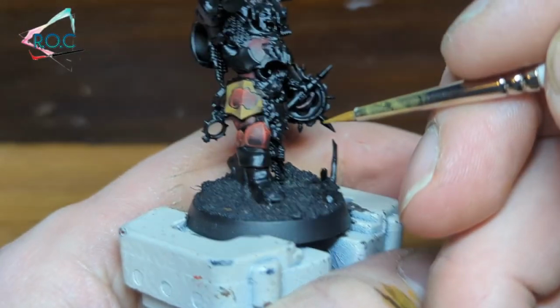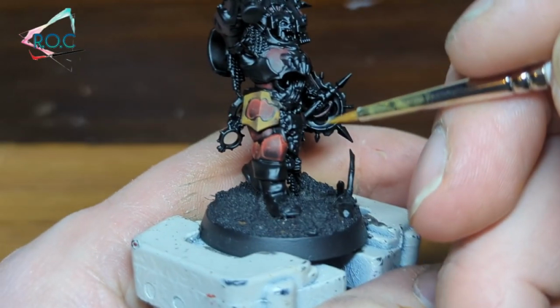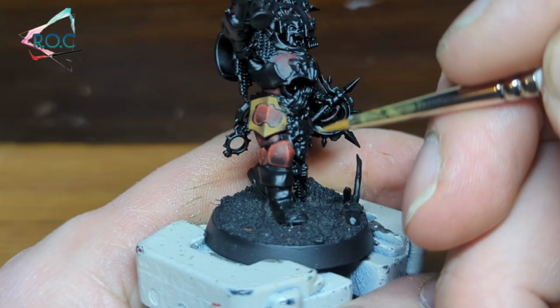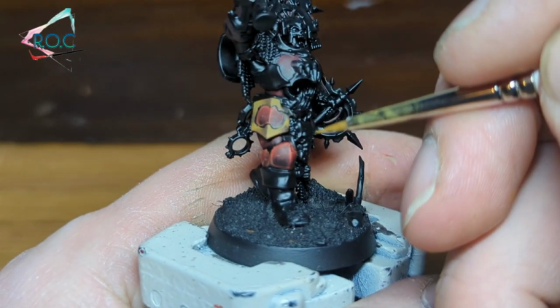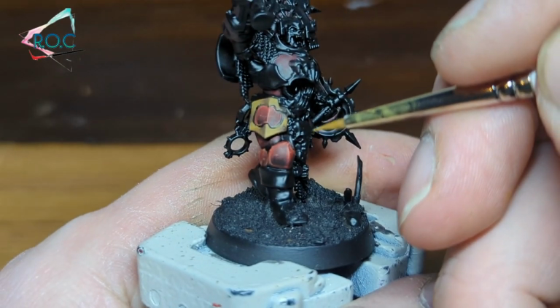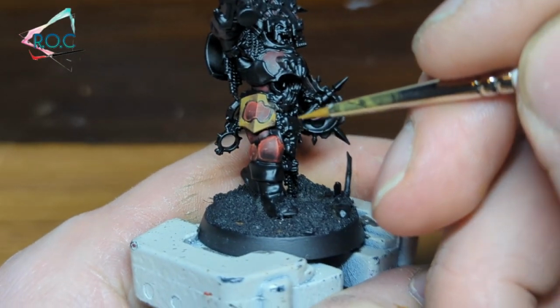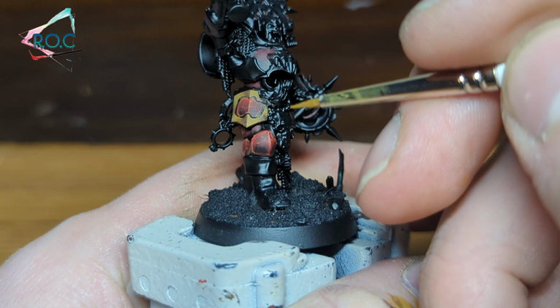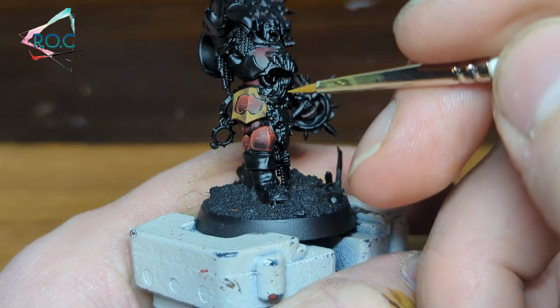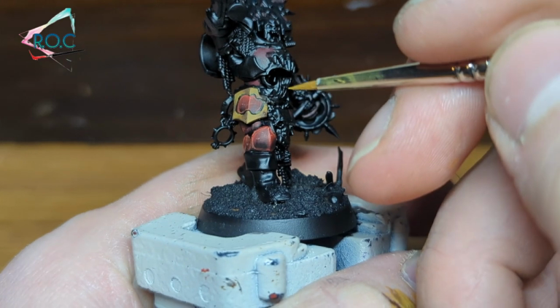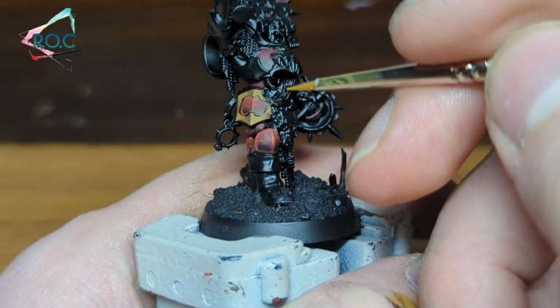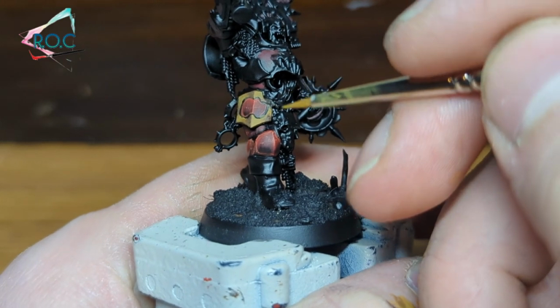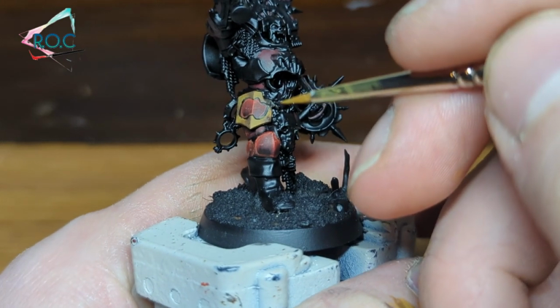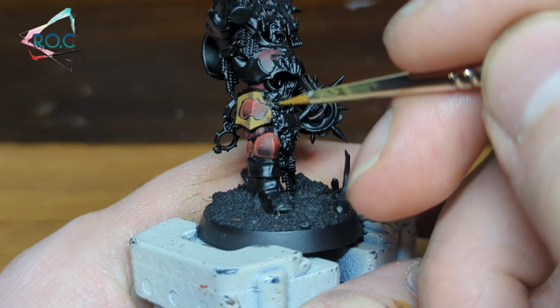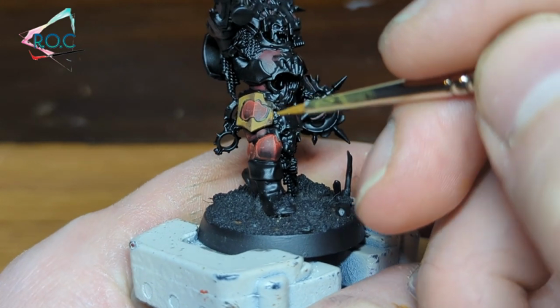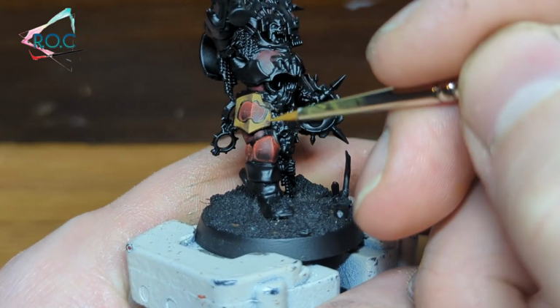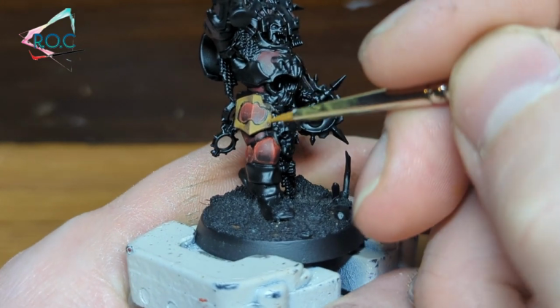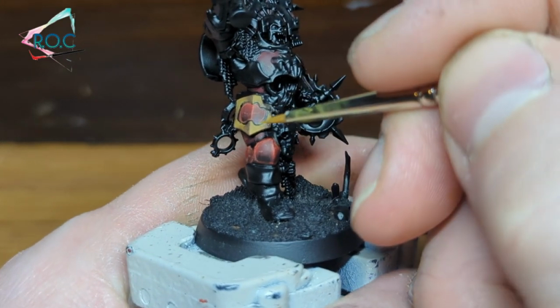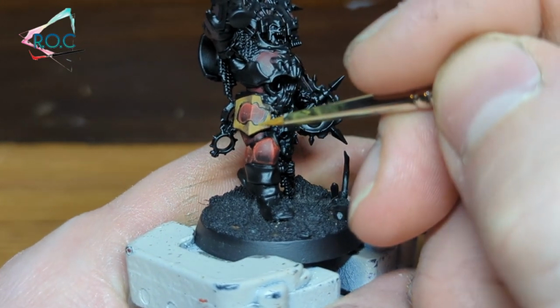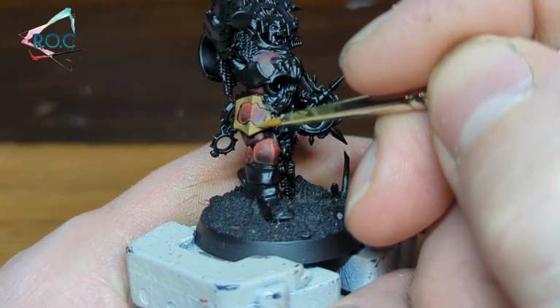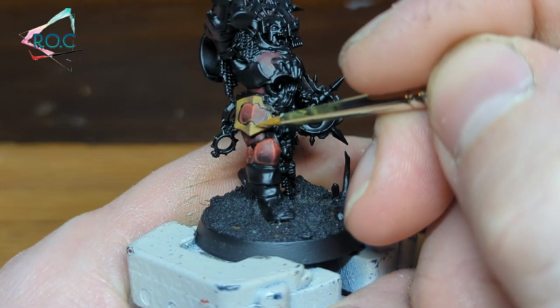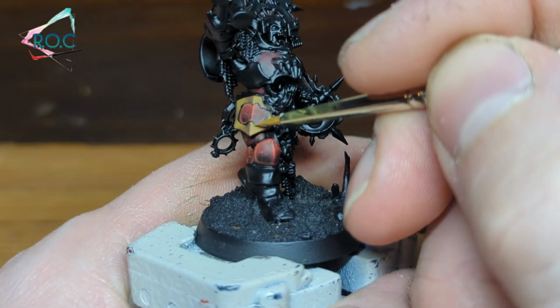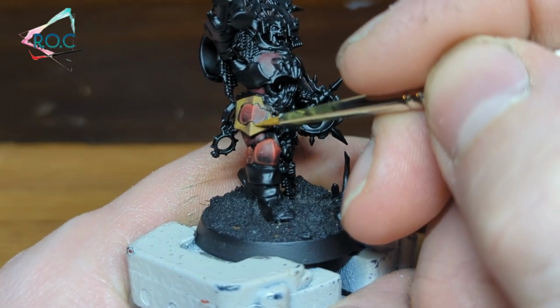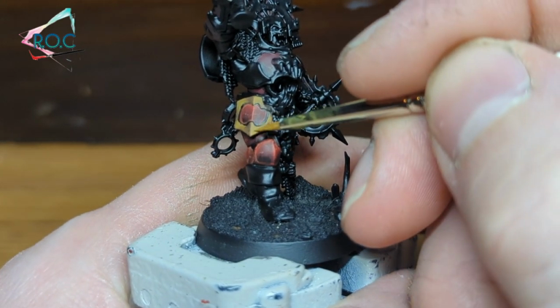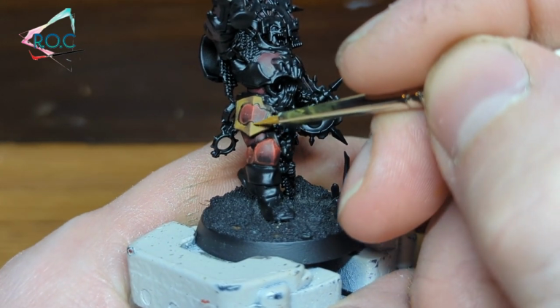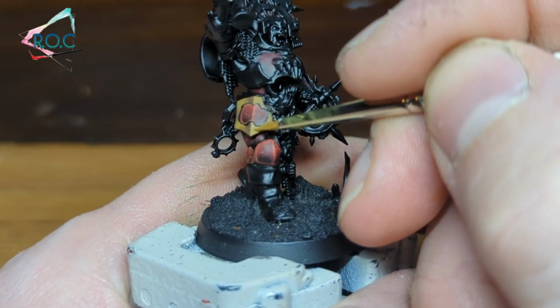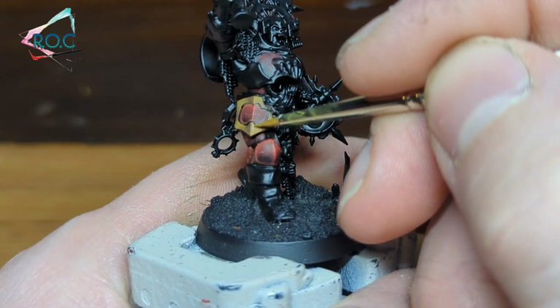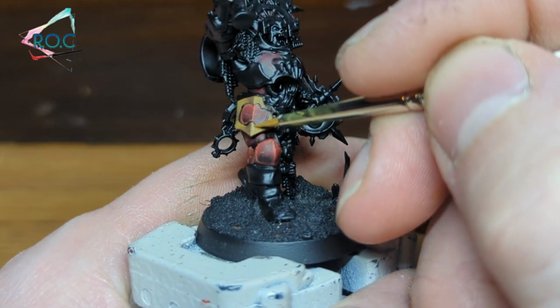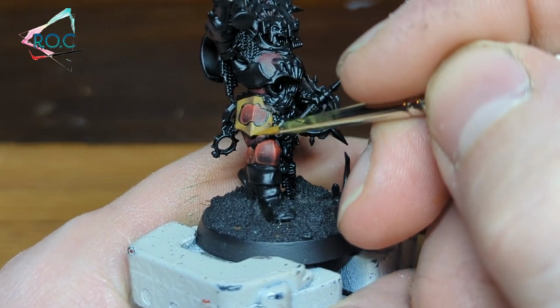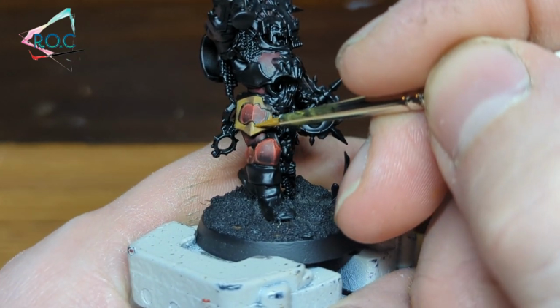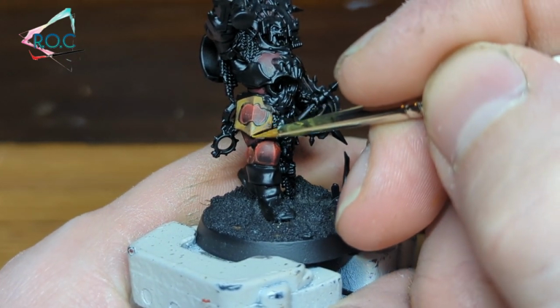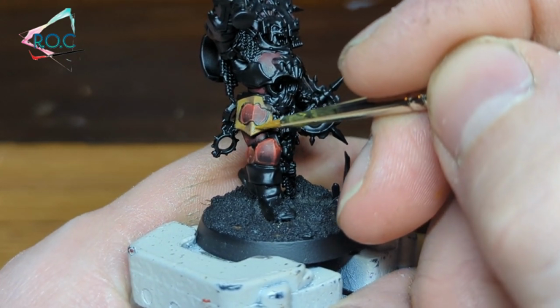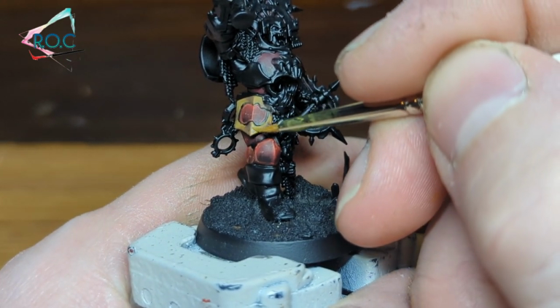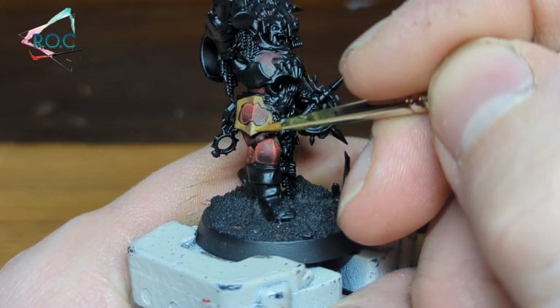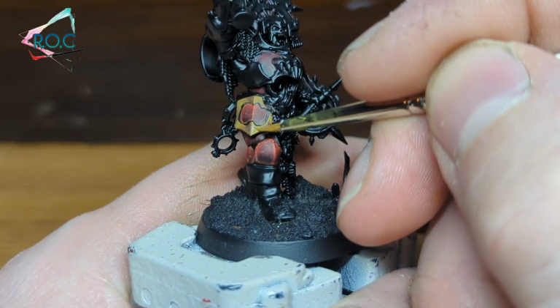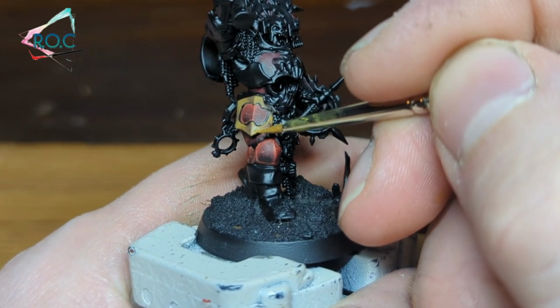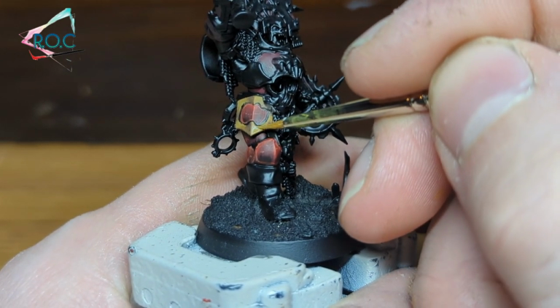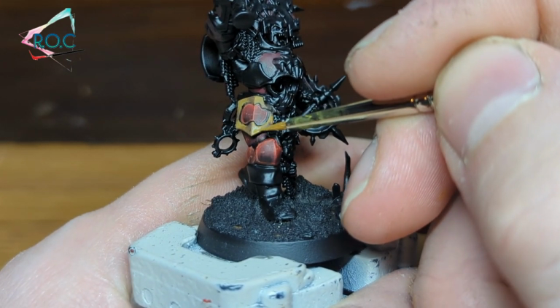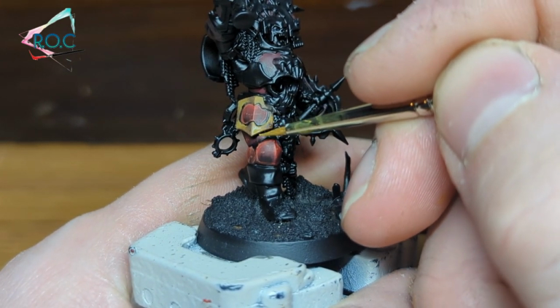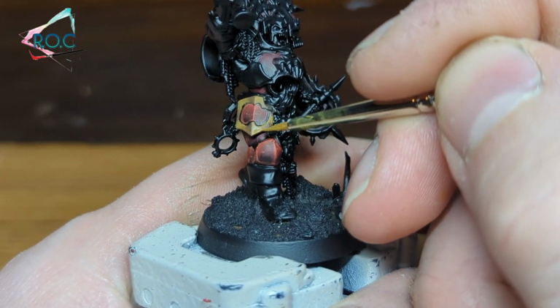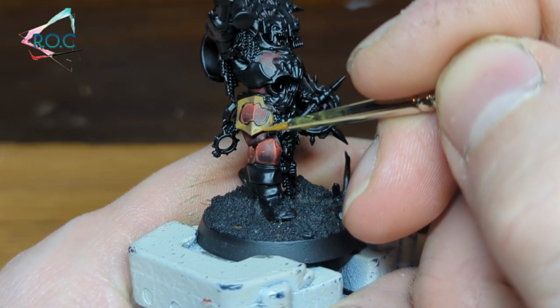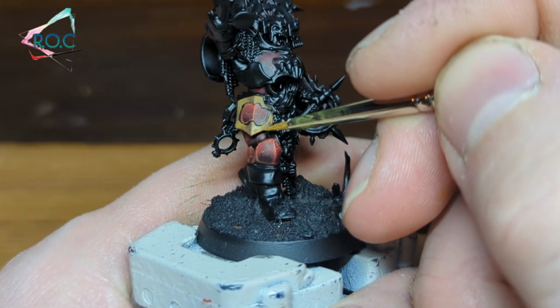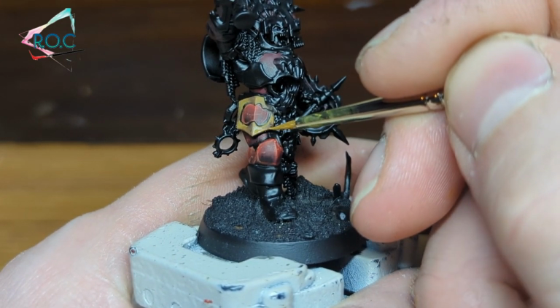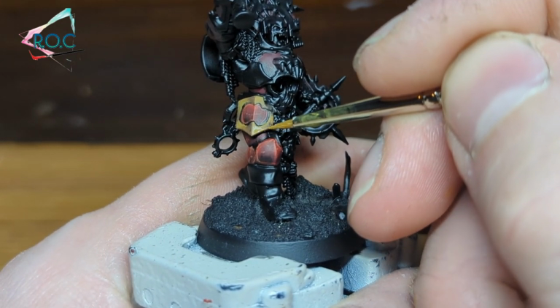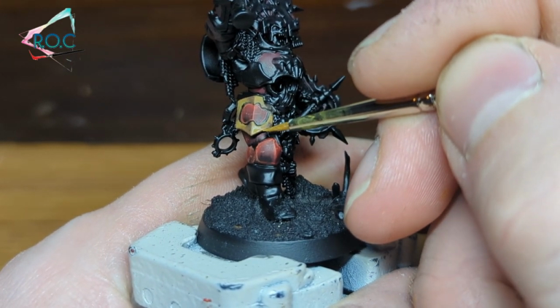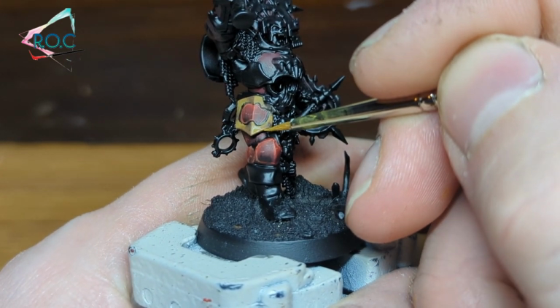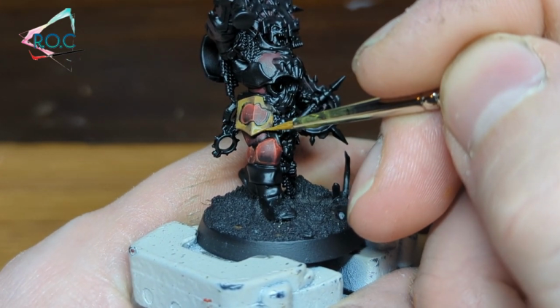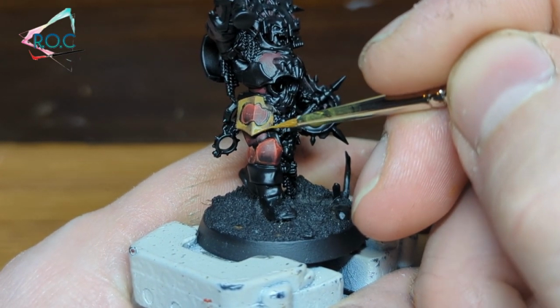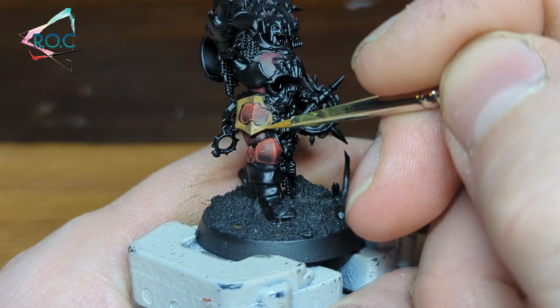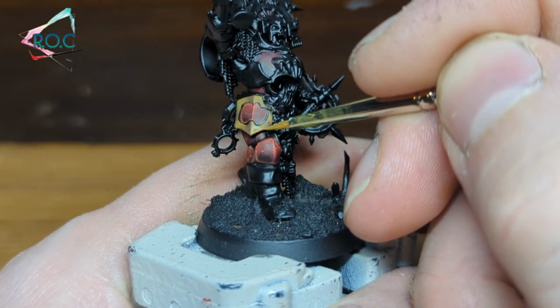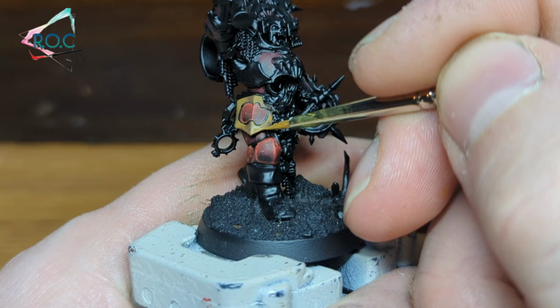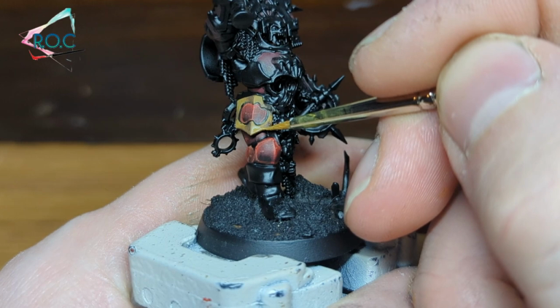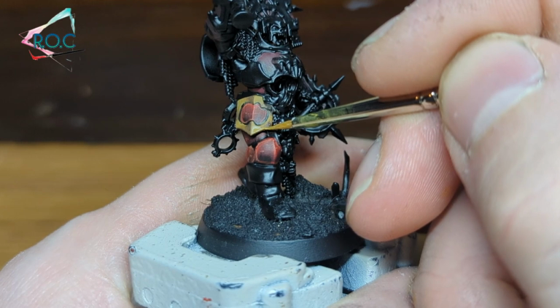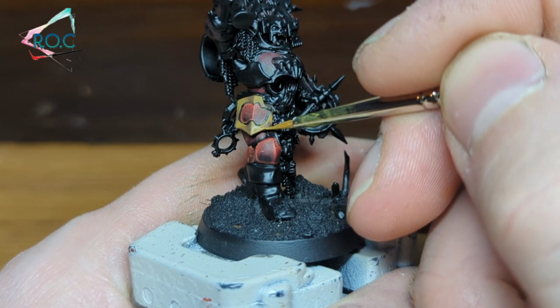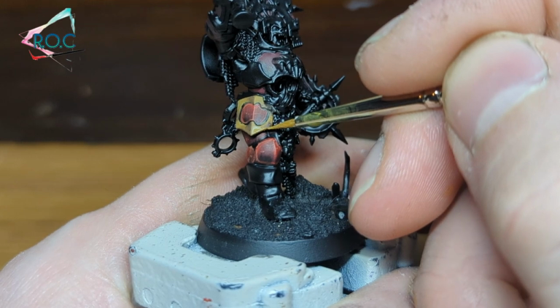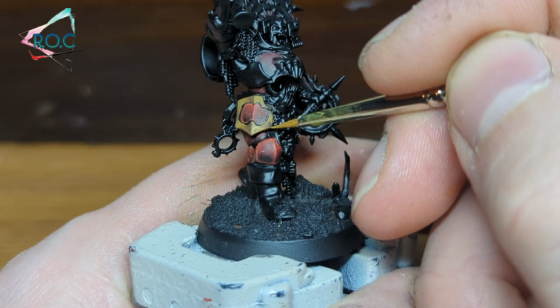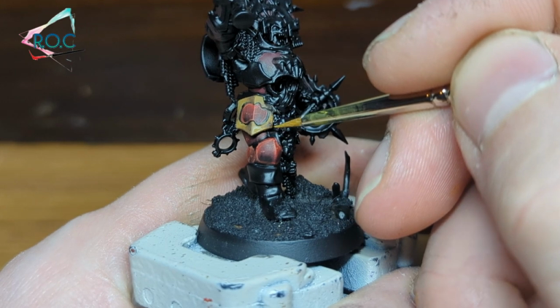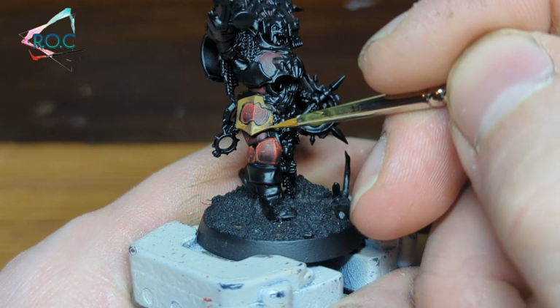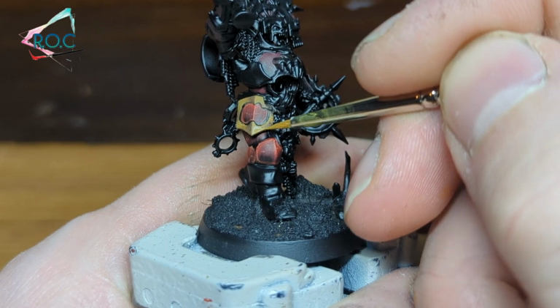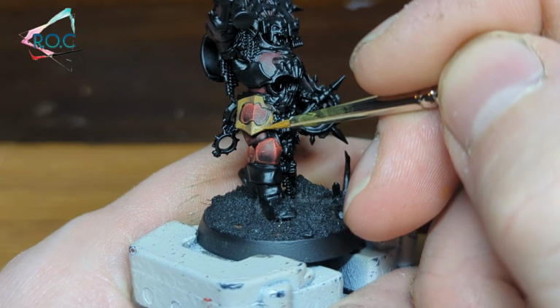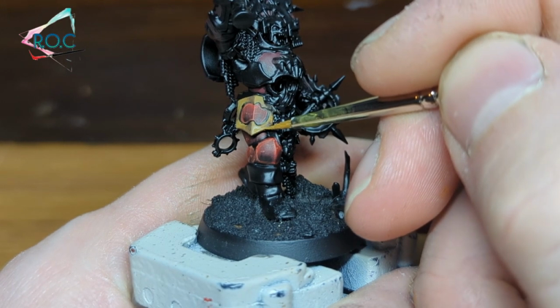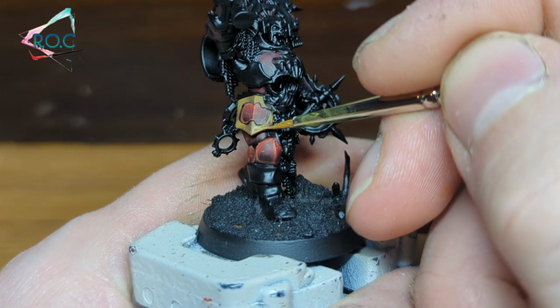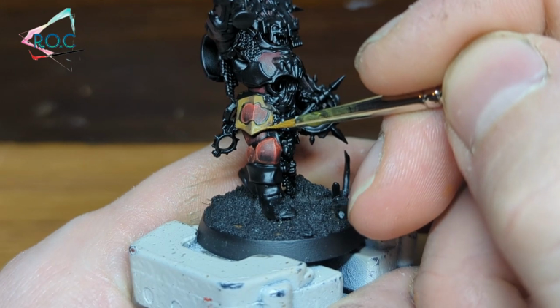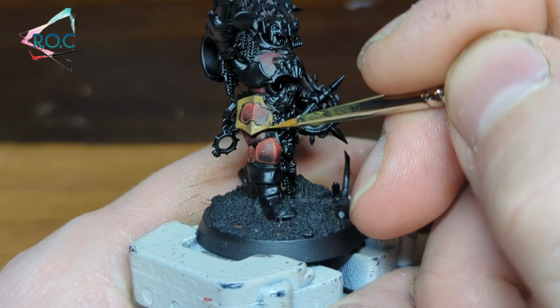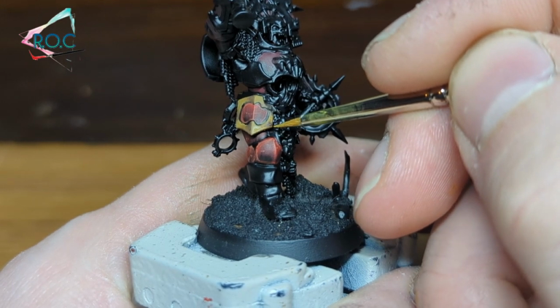For the Khorne marker, I edge-highlighted all the areas, even parts that were shaded. This shows light catching the very edges of the metal.